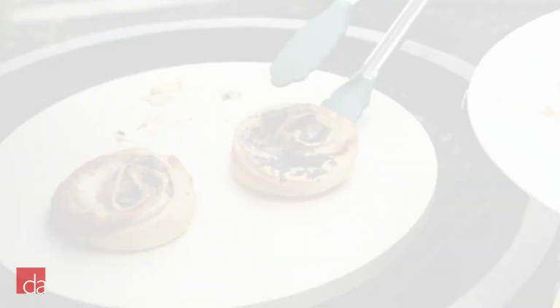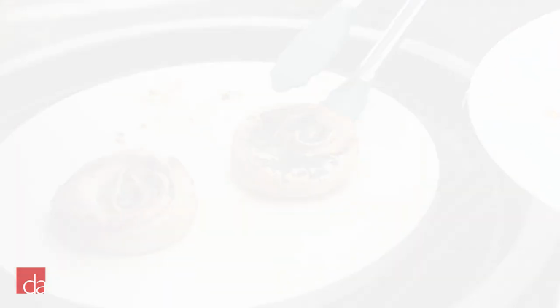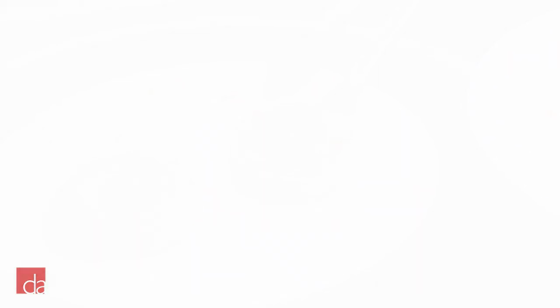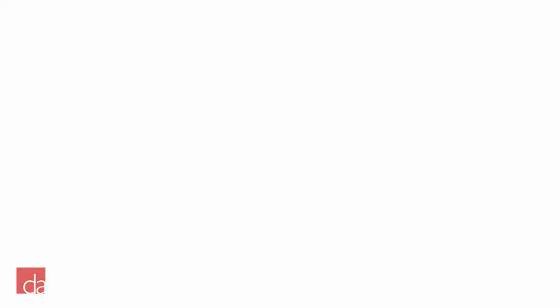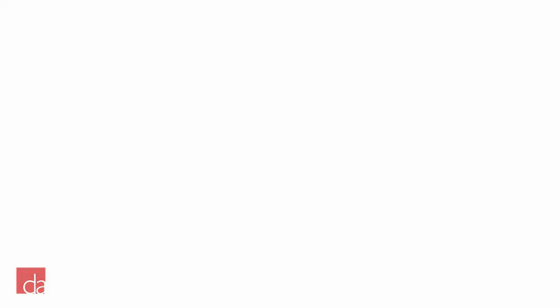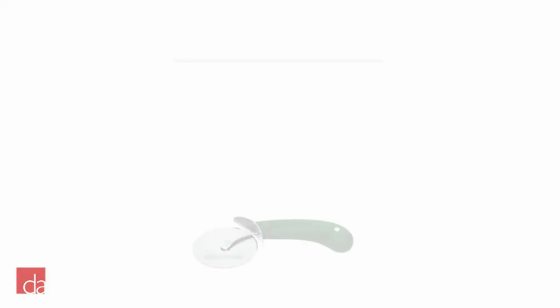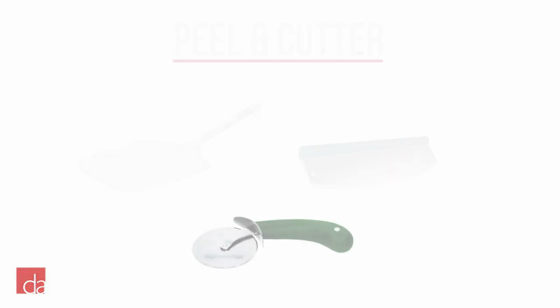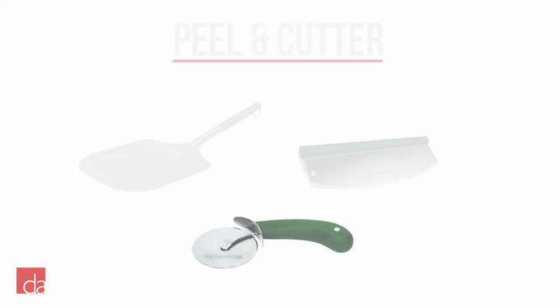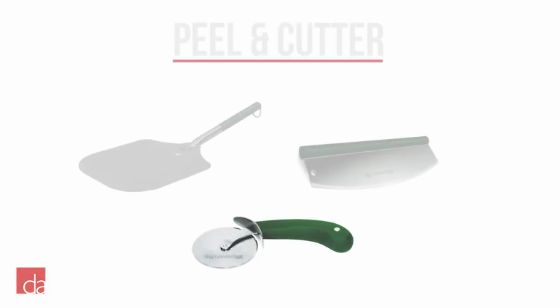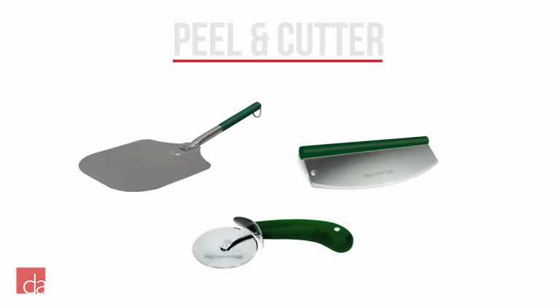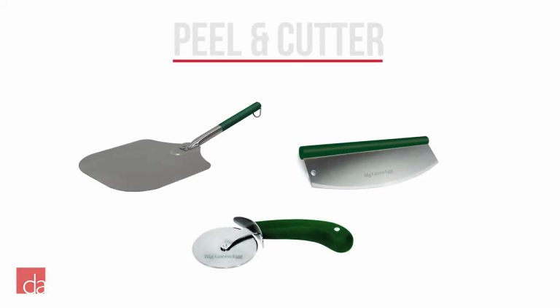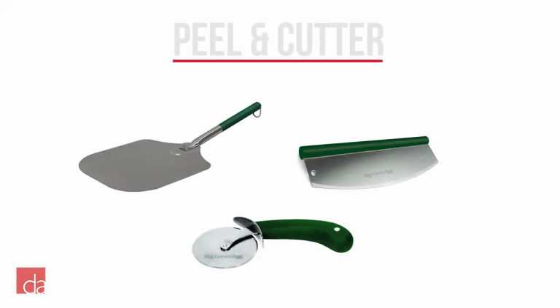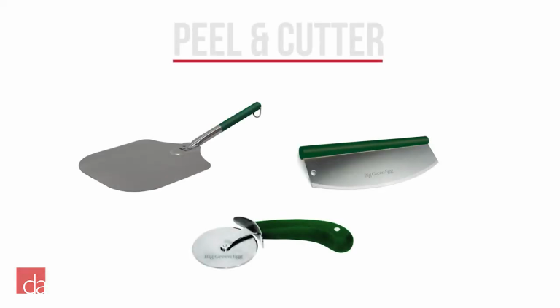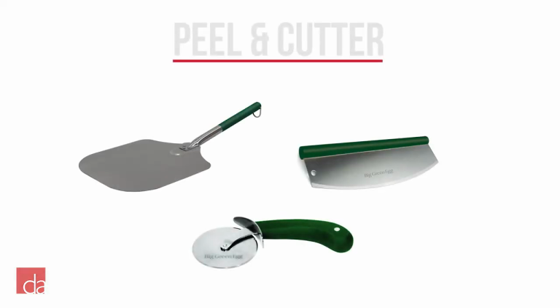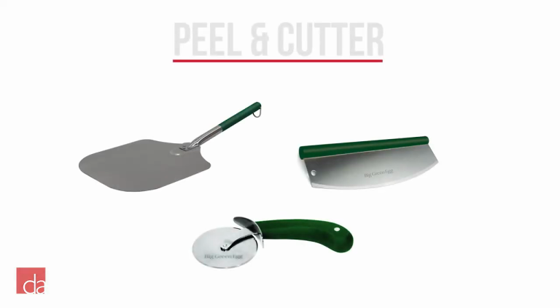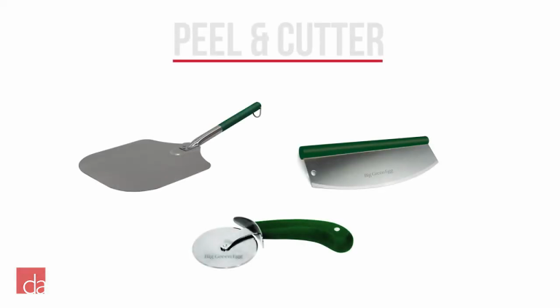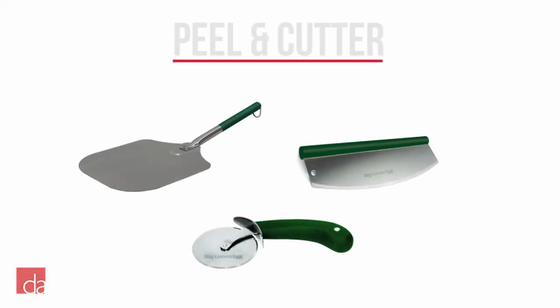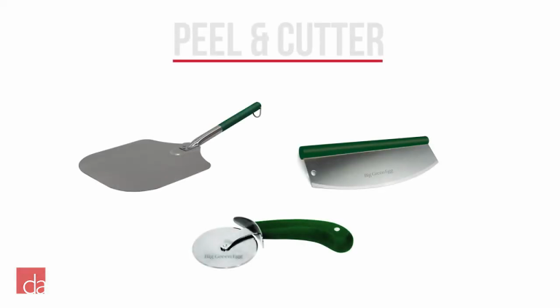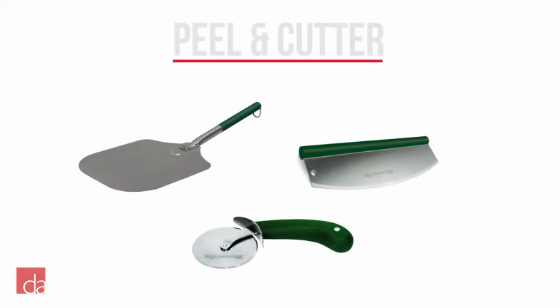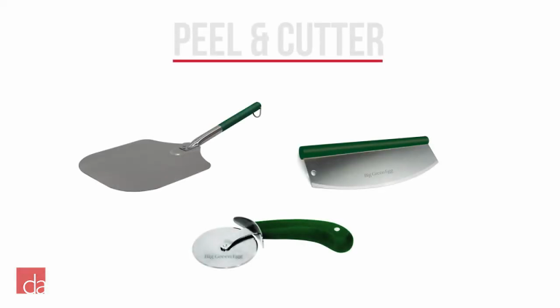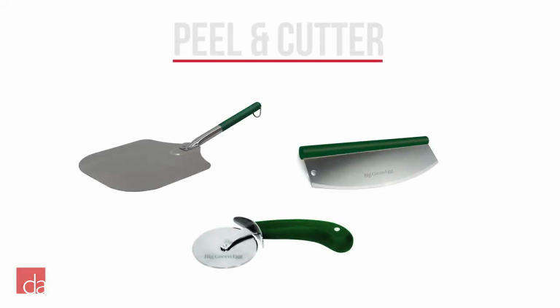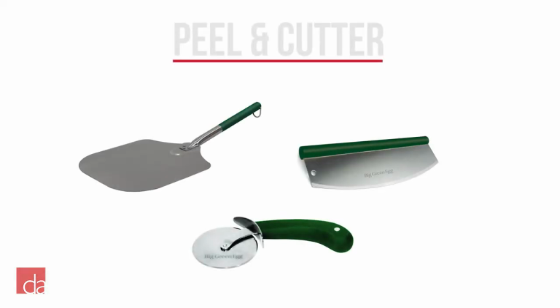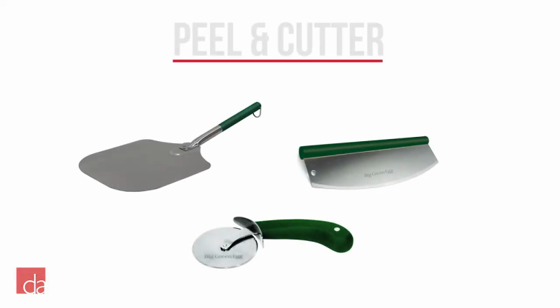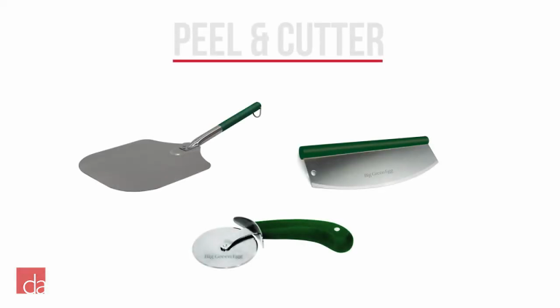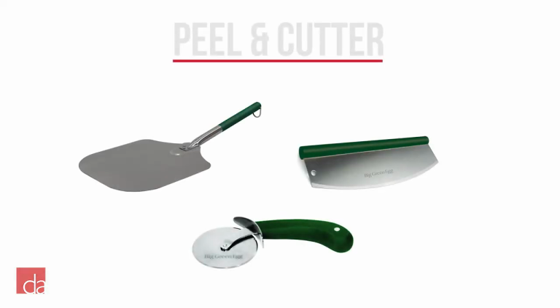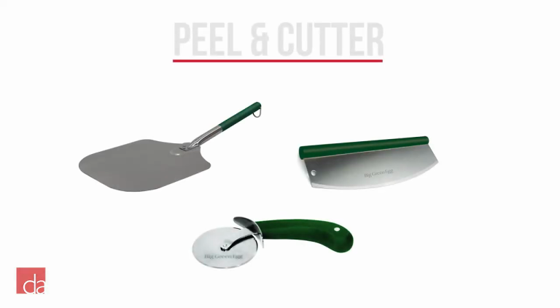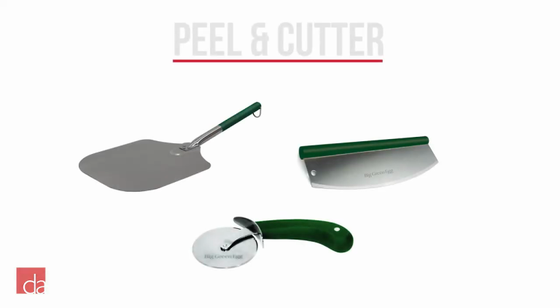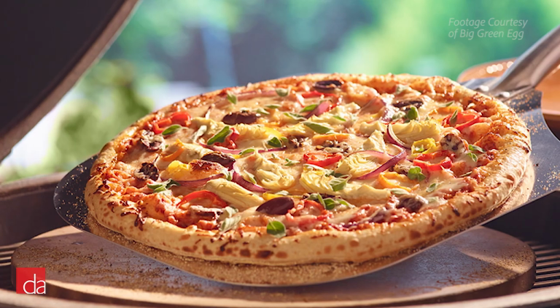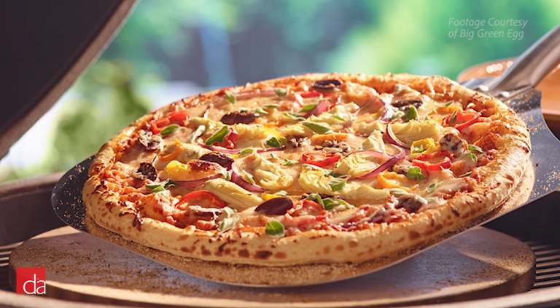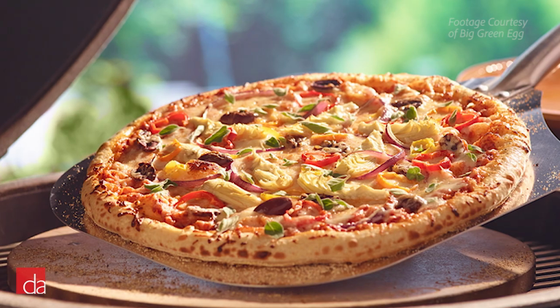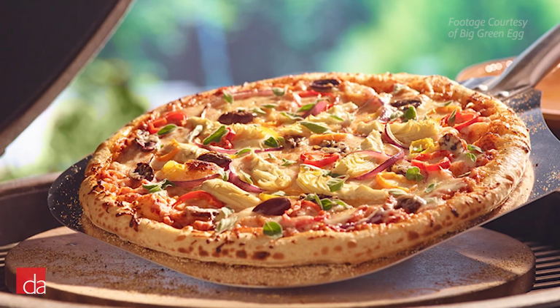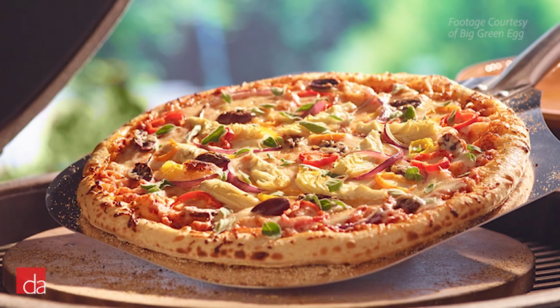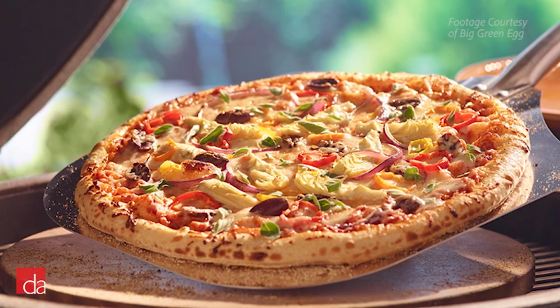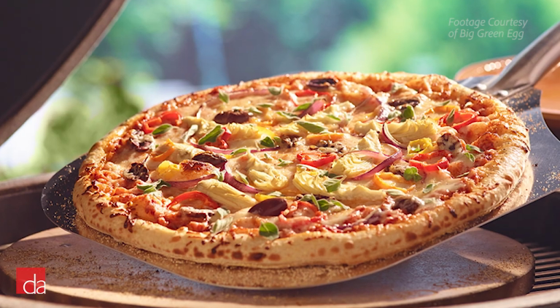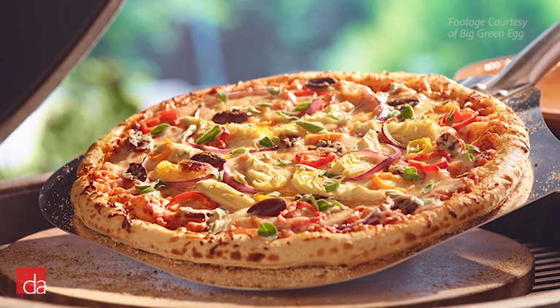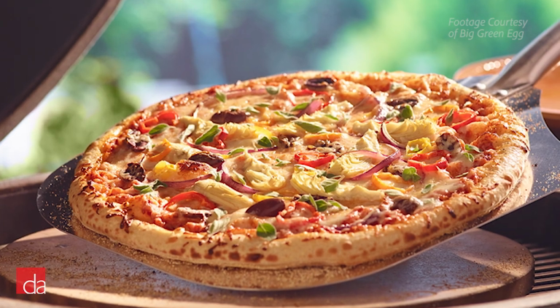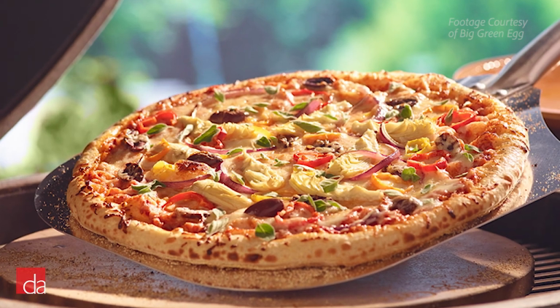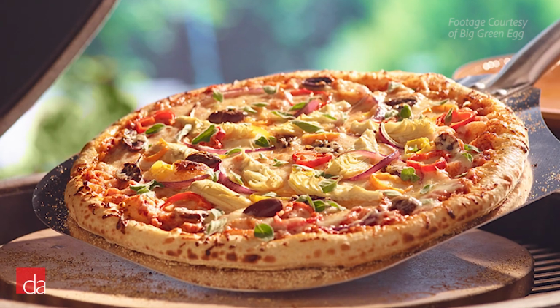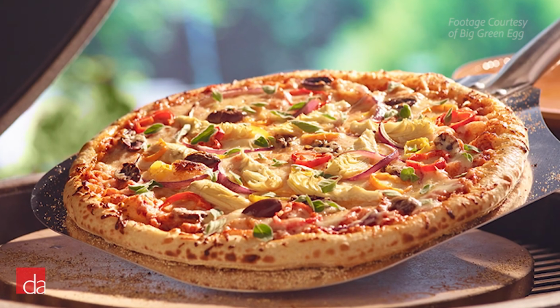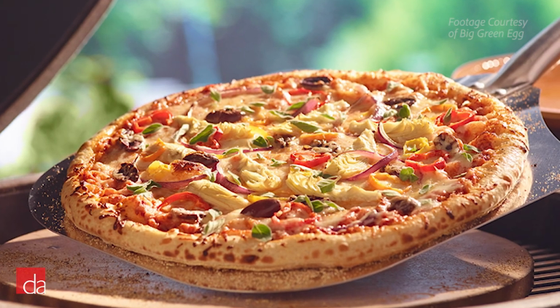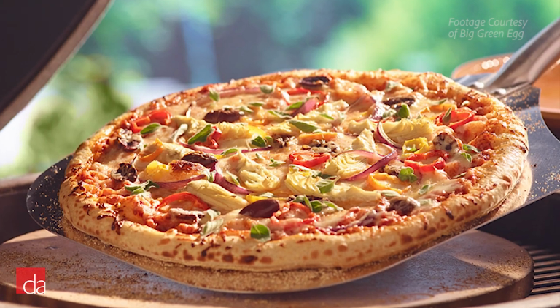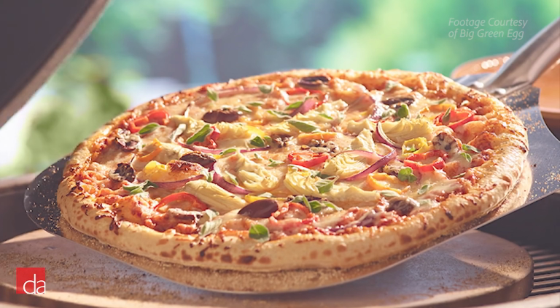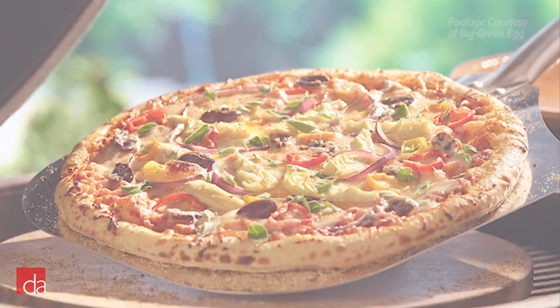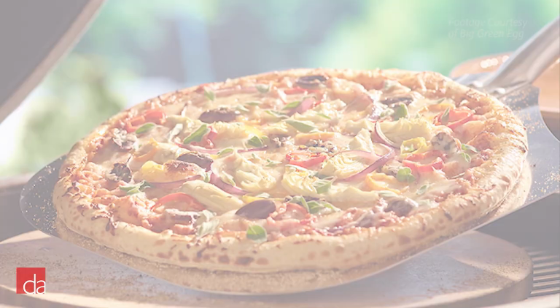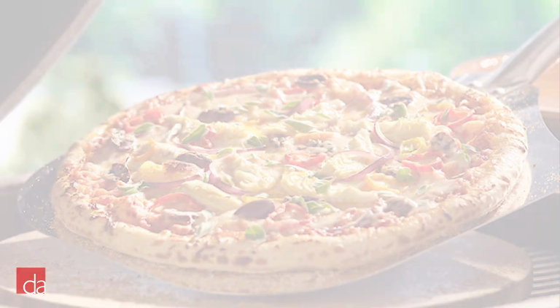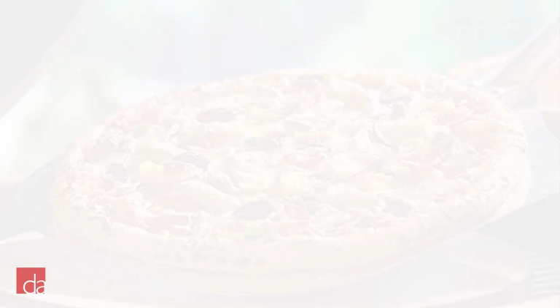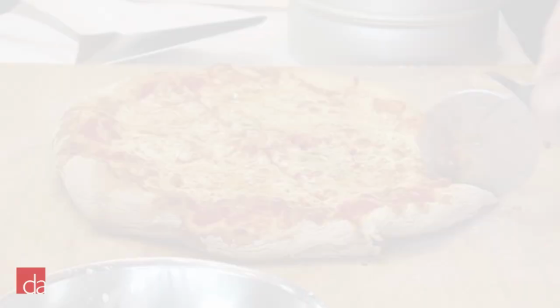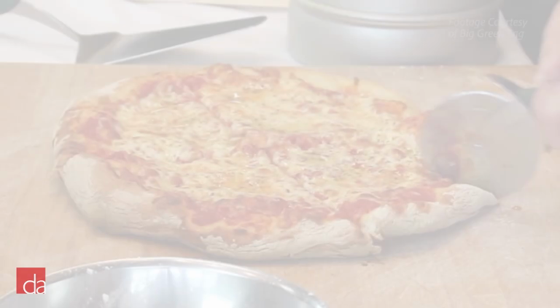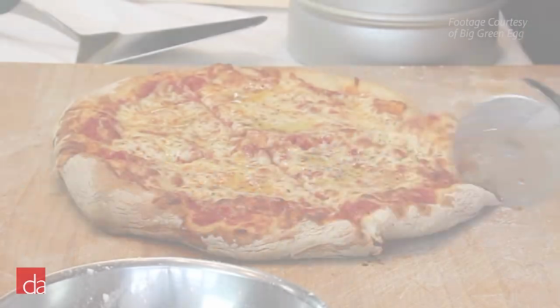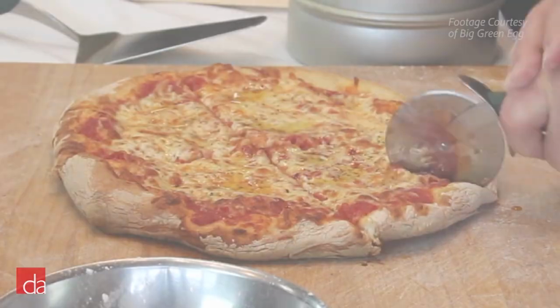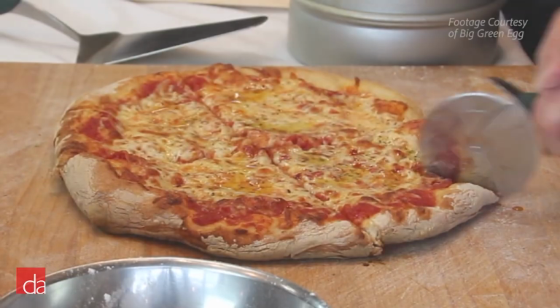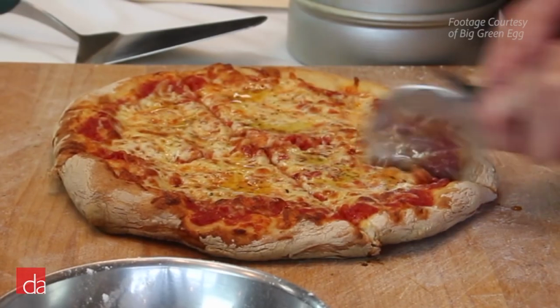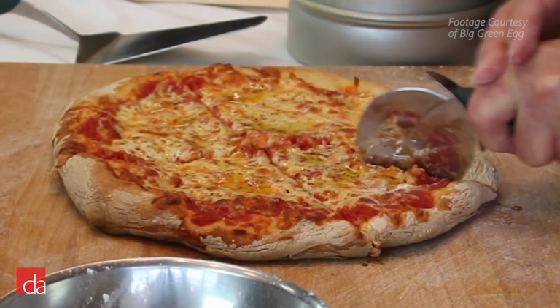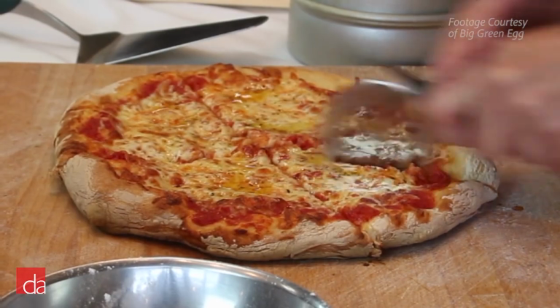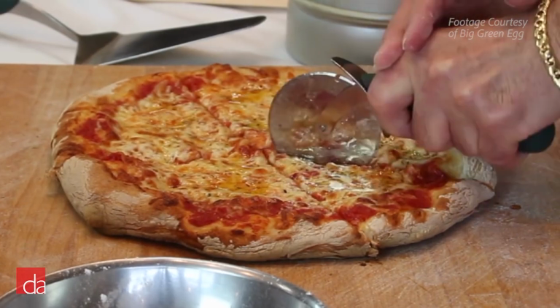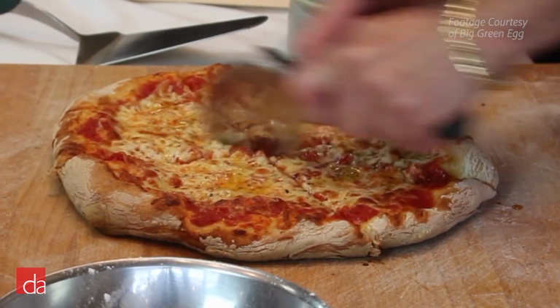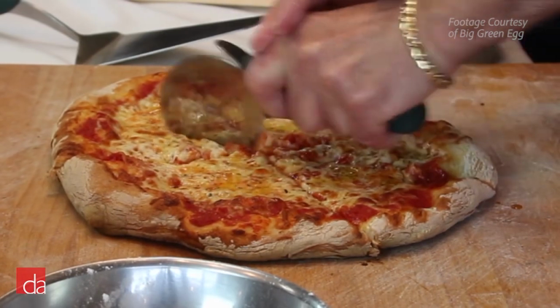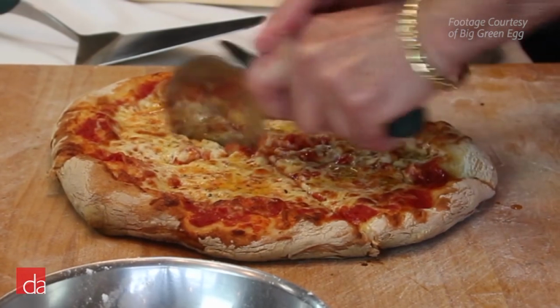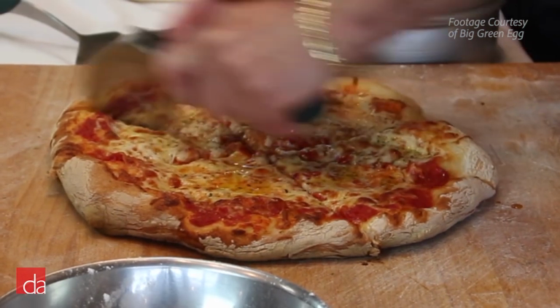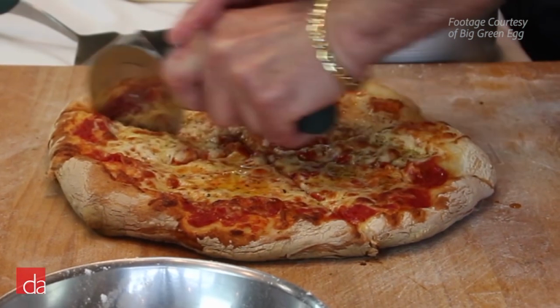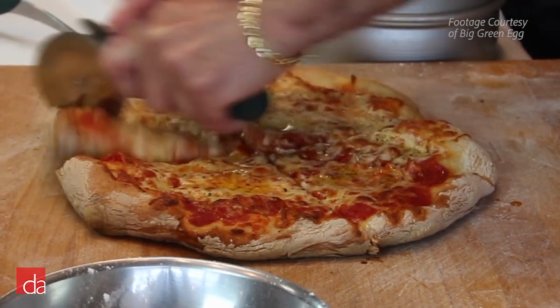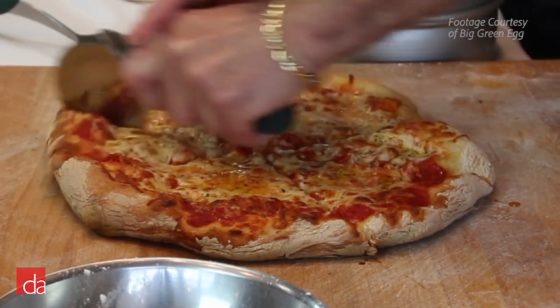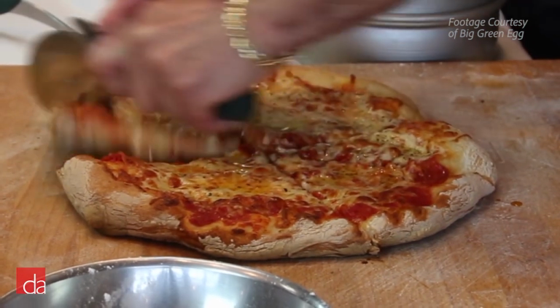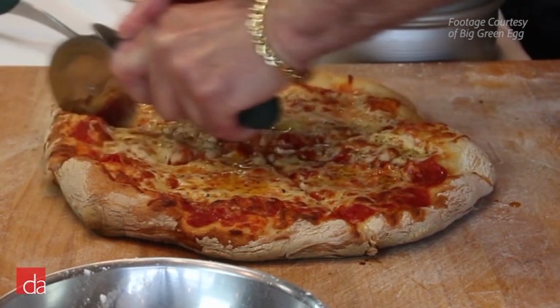The pizza peel and cutter are basically two finesse tools you will need to cleanly take your pizza off the stone and cut for serving to your guests.